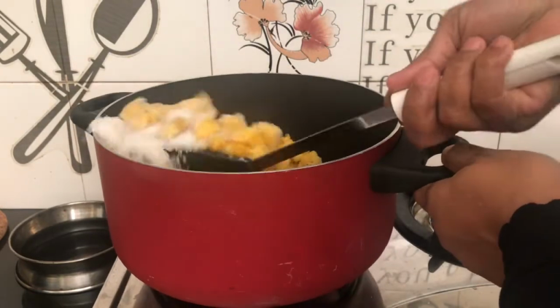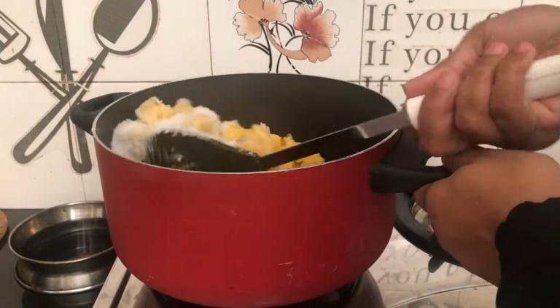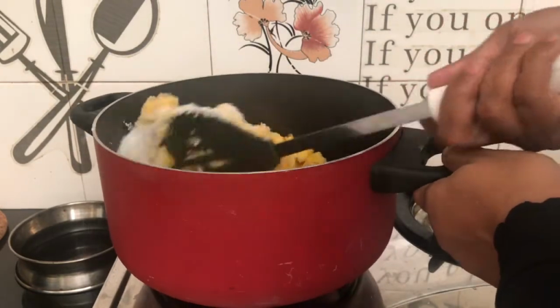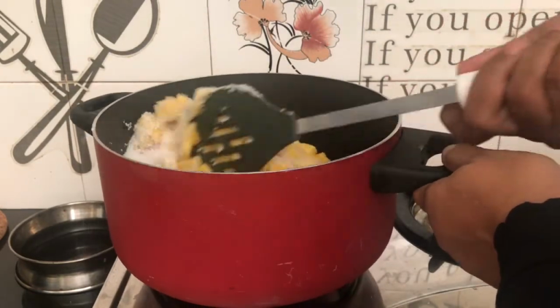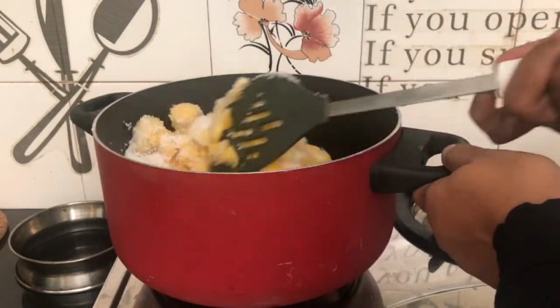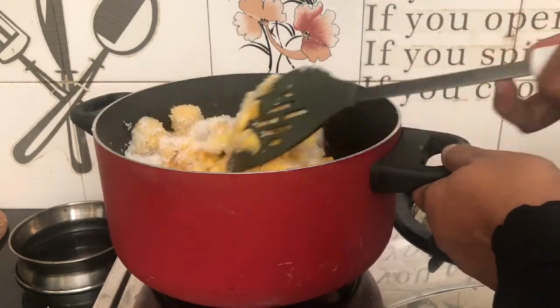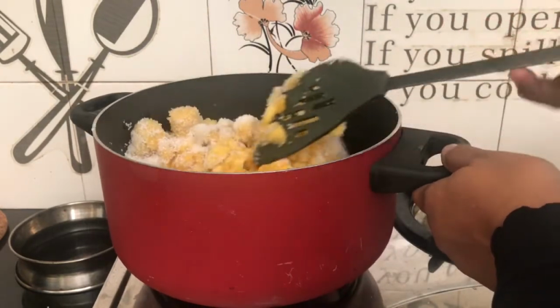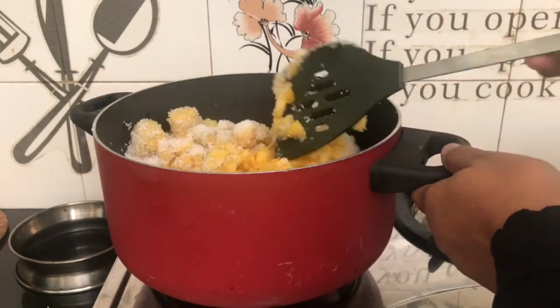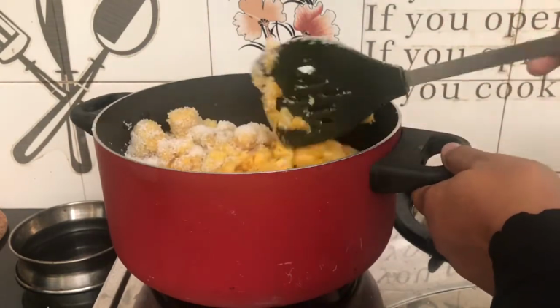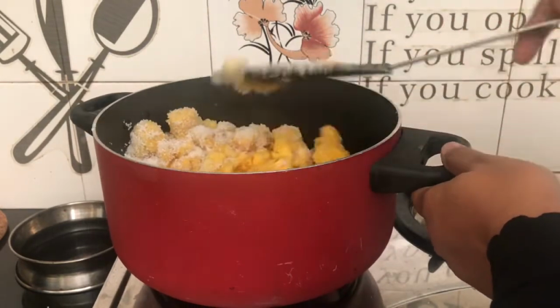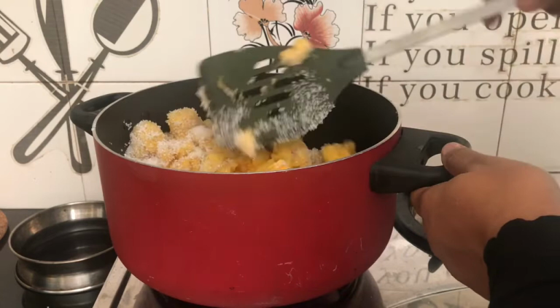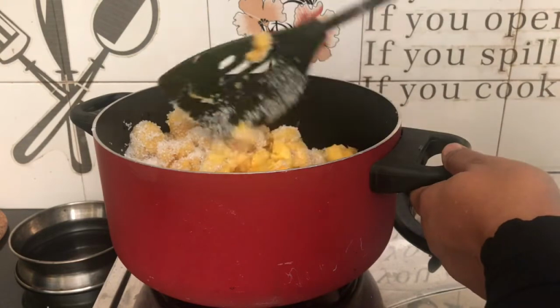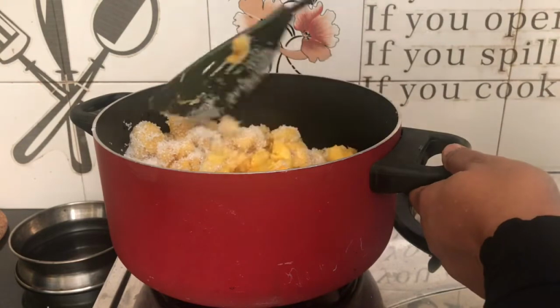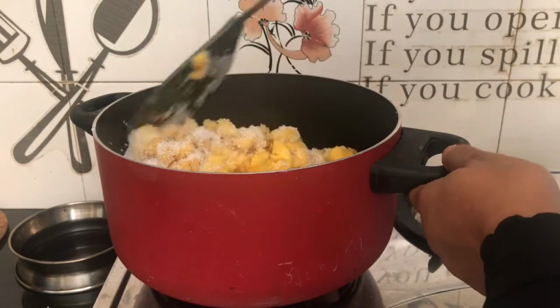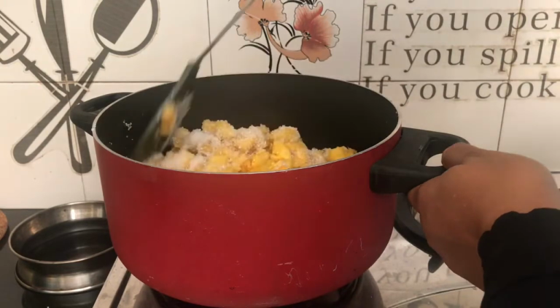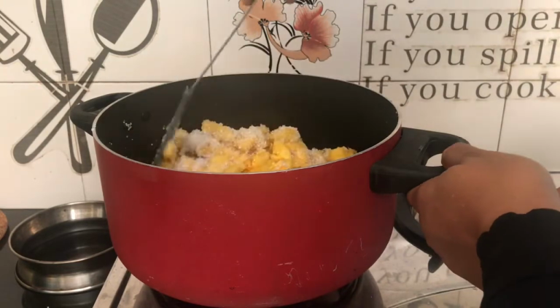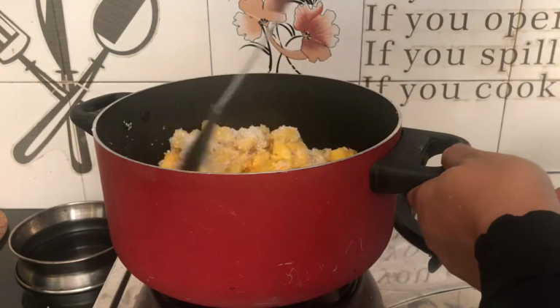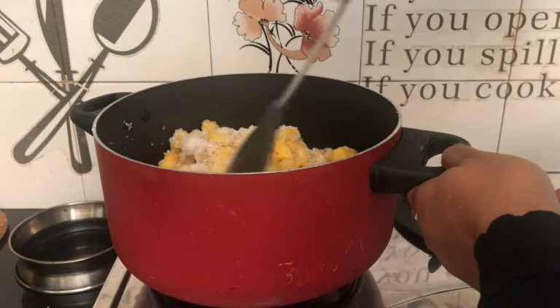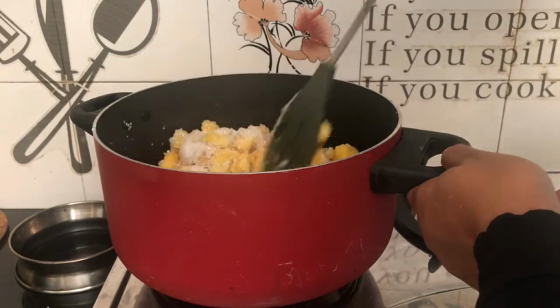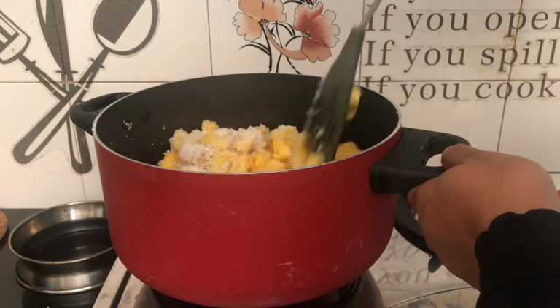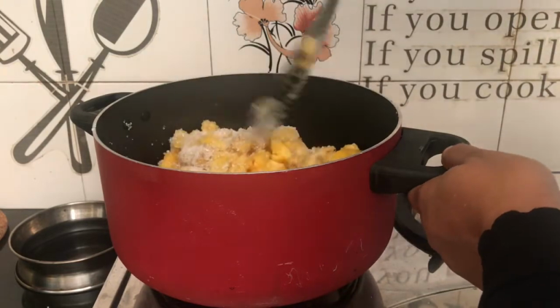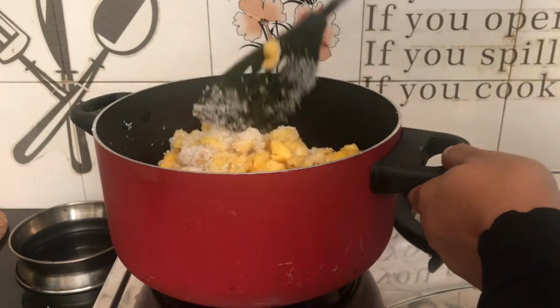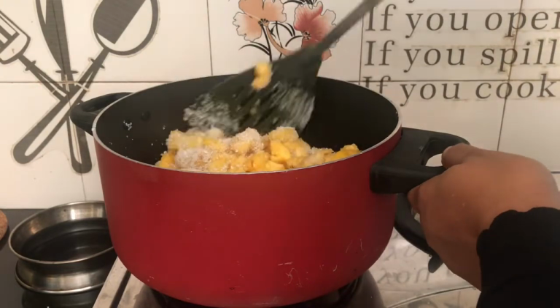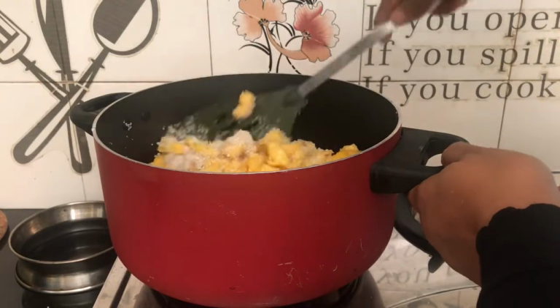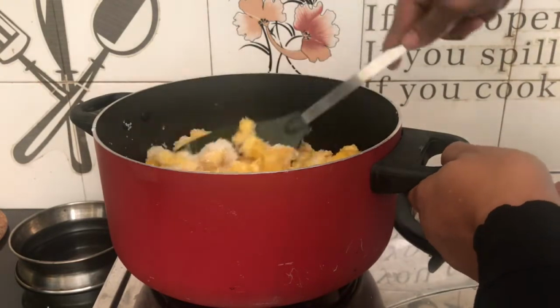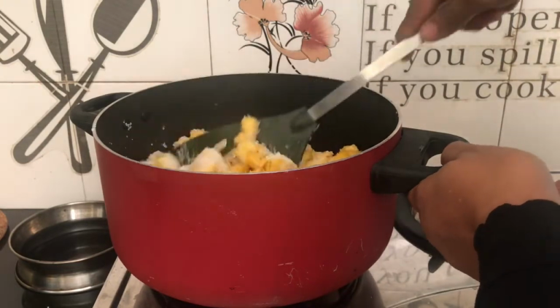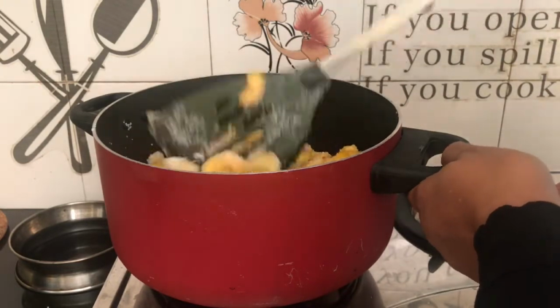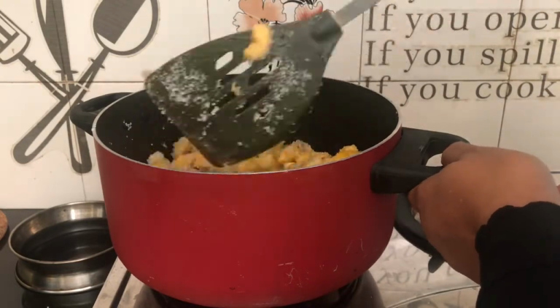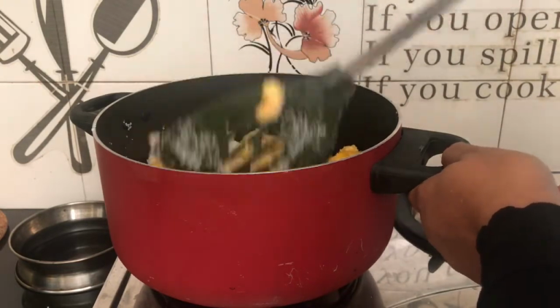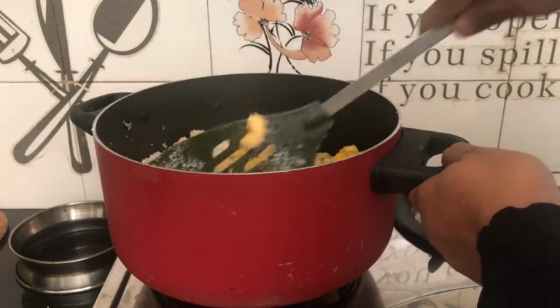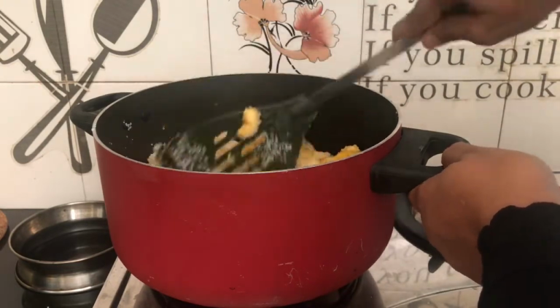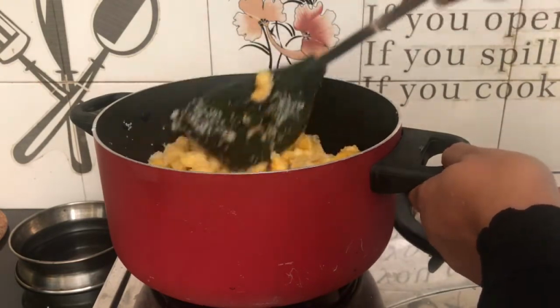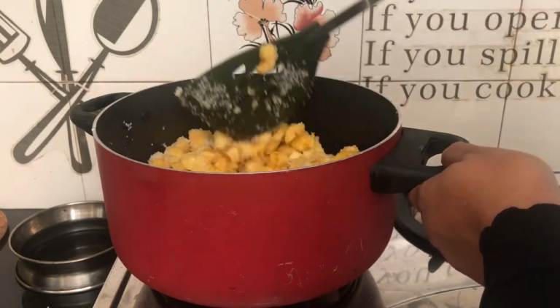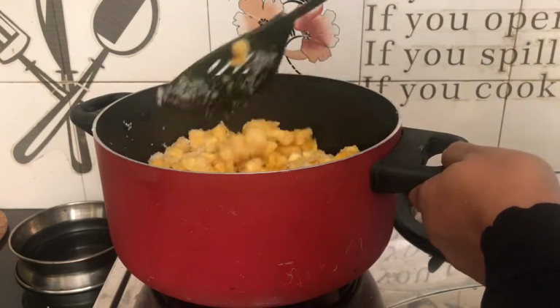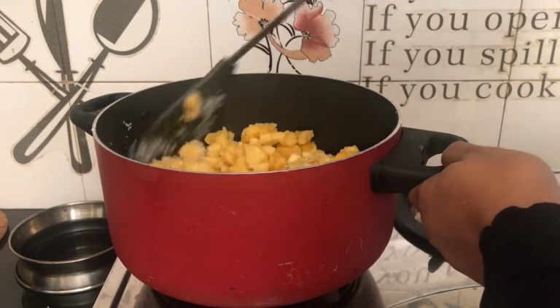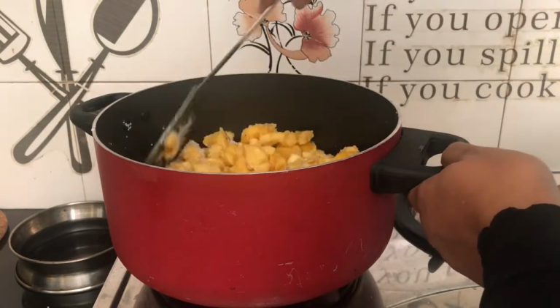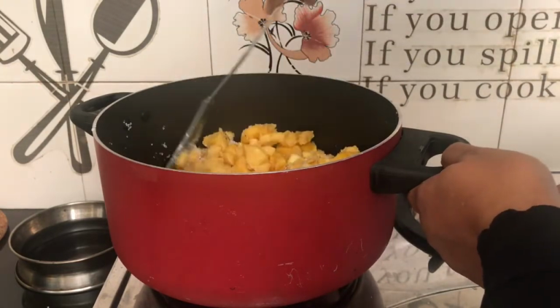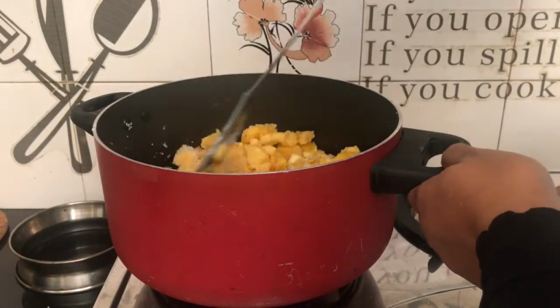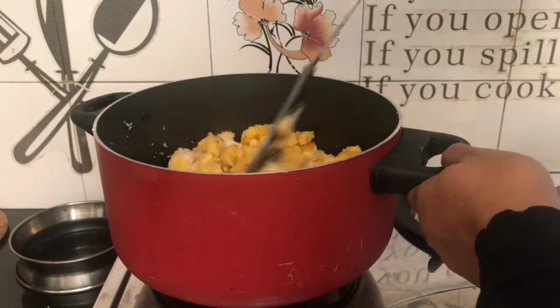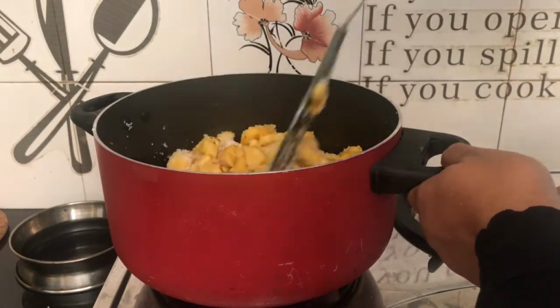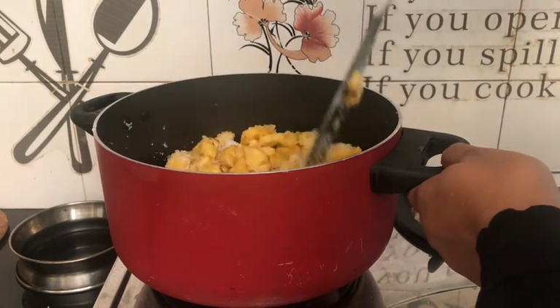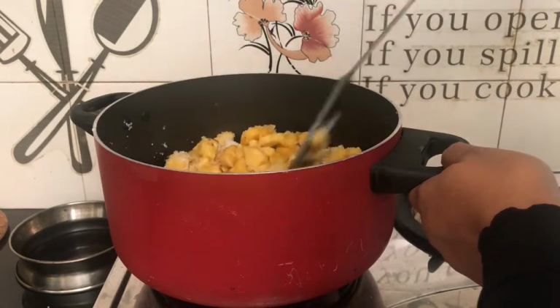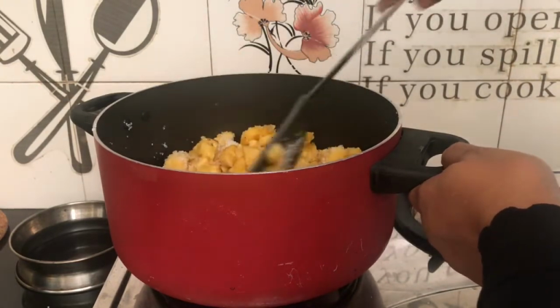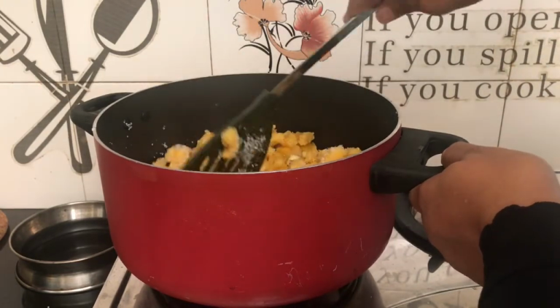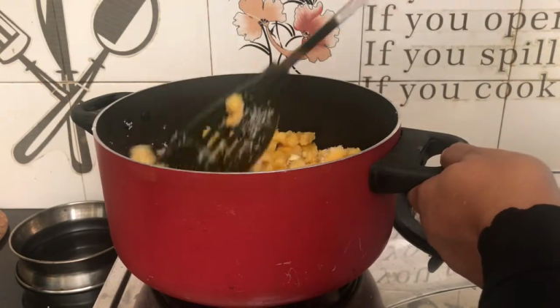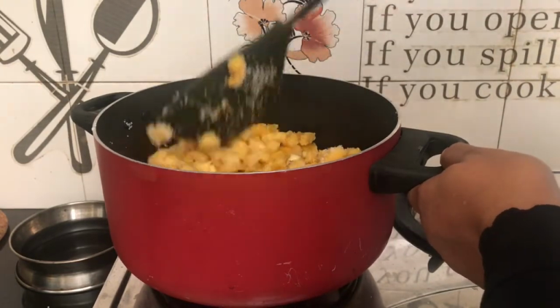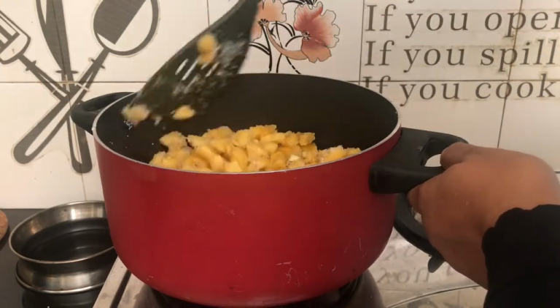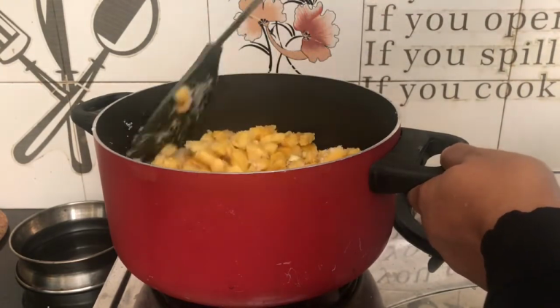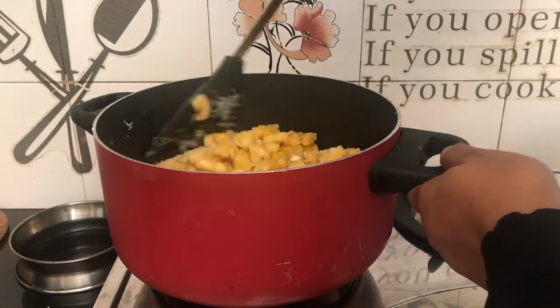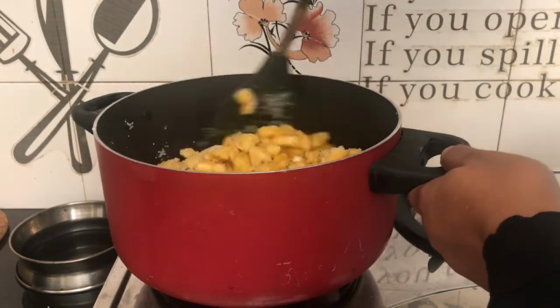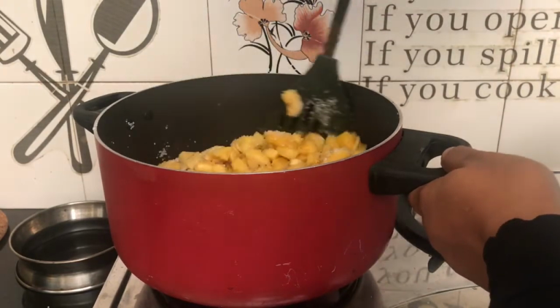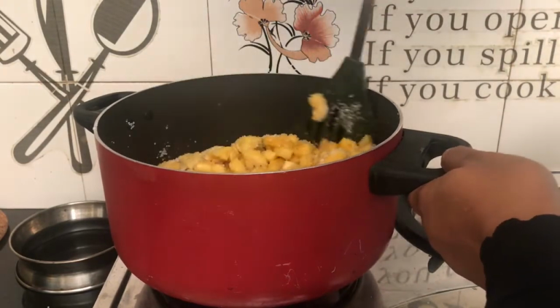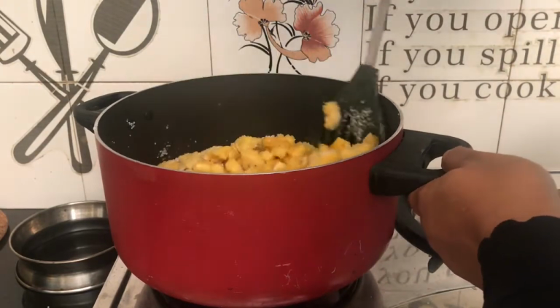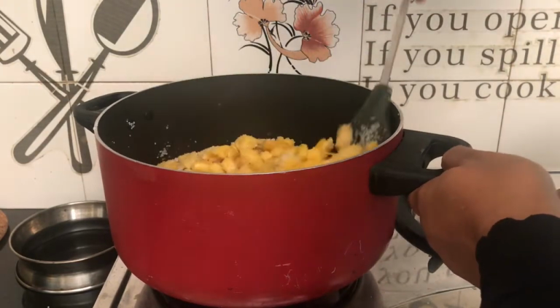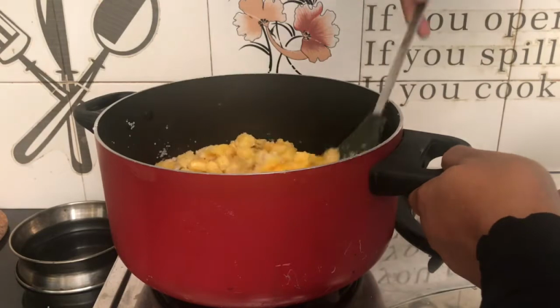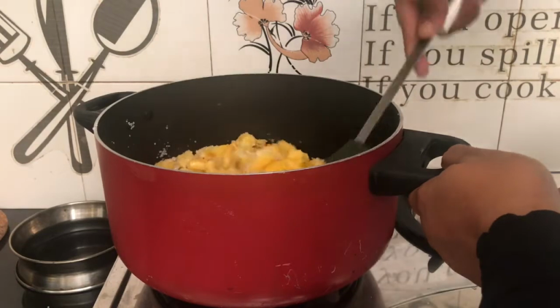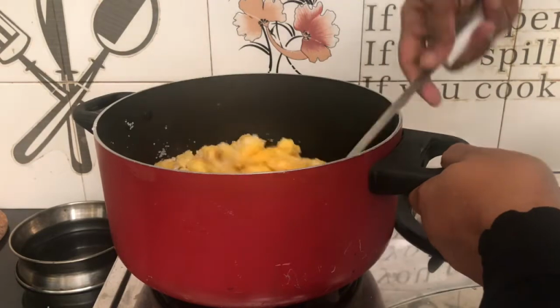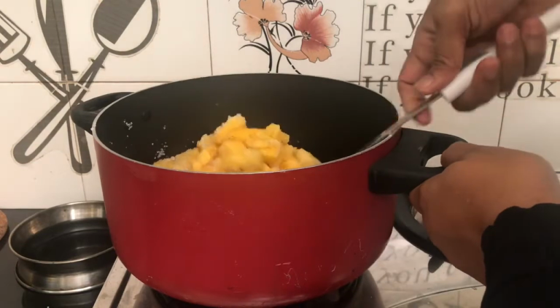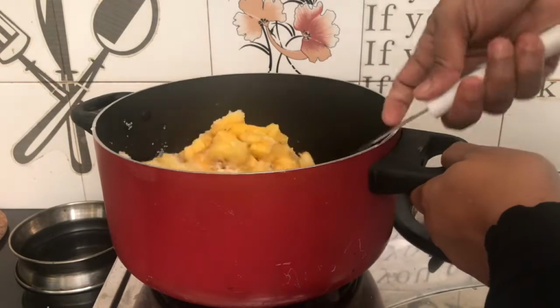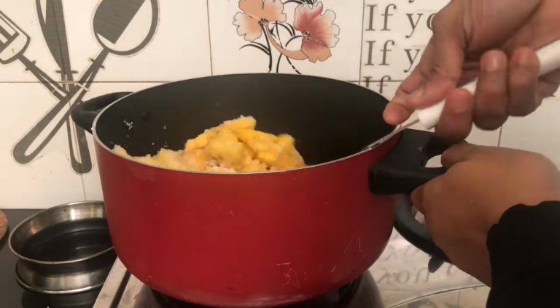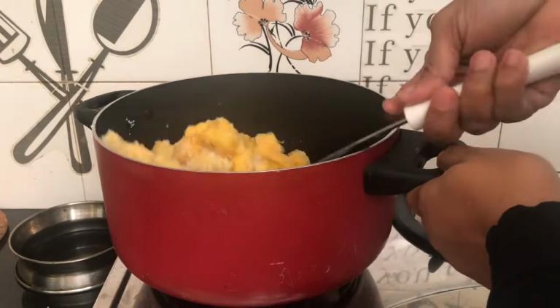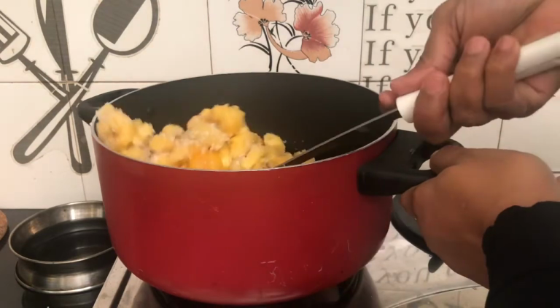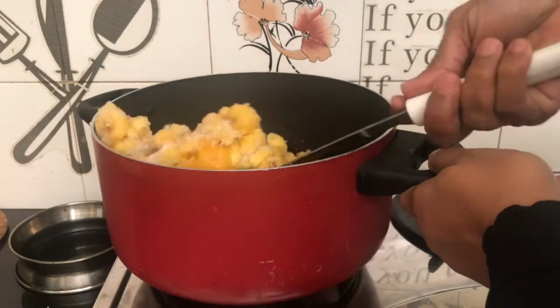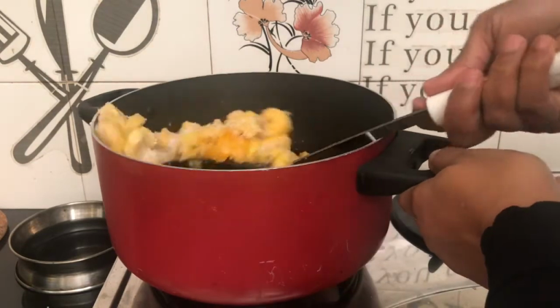We will mix it the same as we use the caramel. We don't need to mix the caramel after this; we will use the caramel for about 4 to 5 minutes.